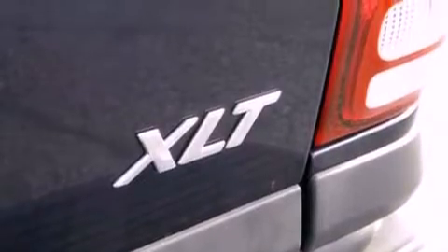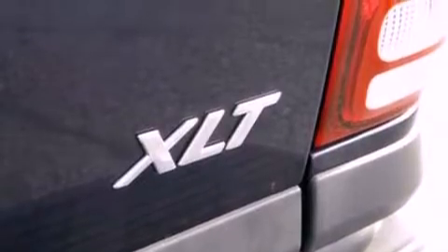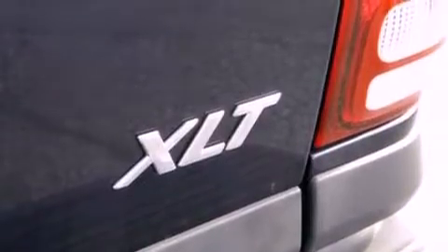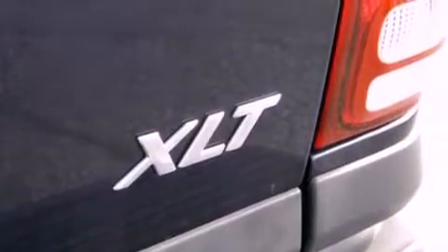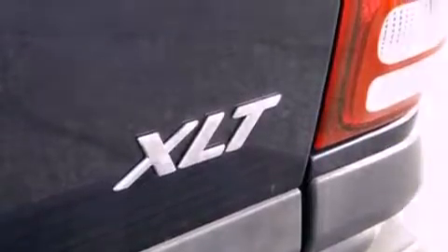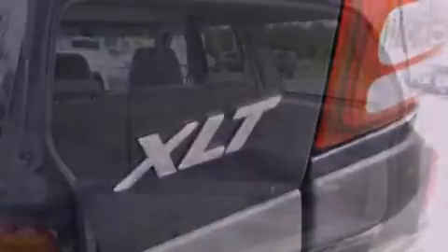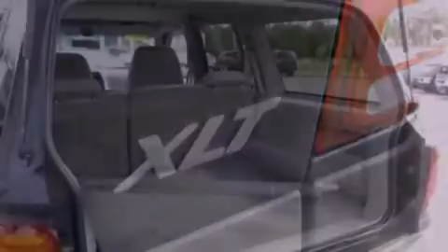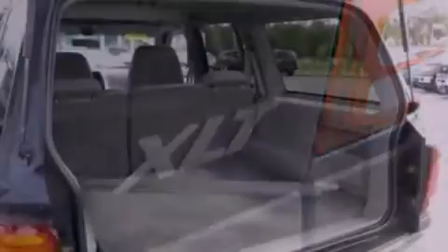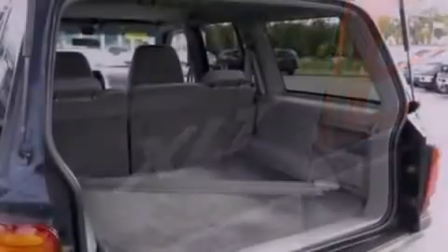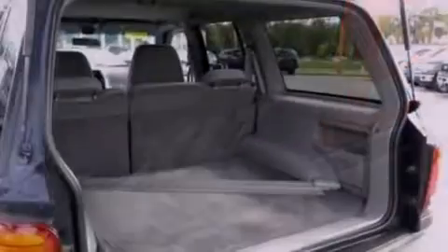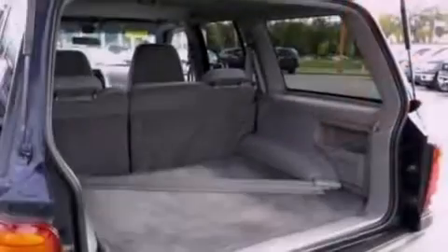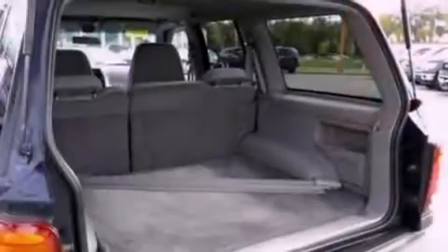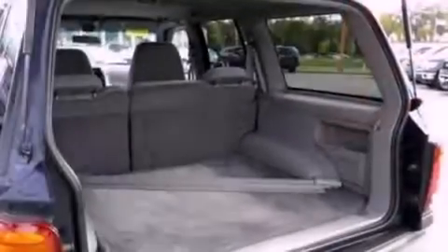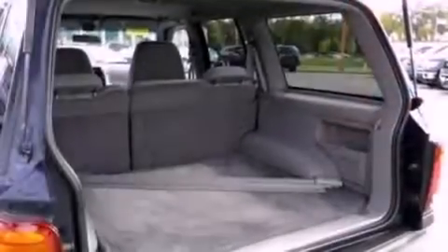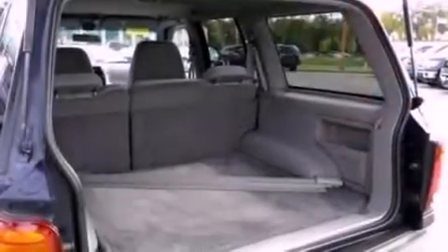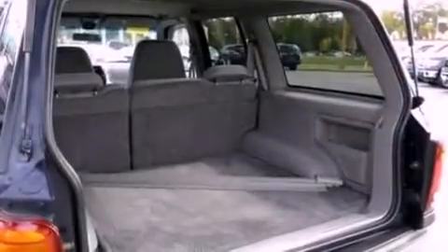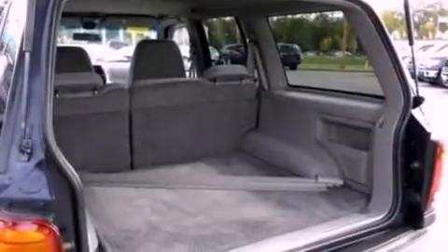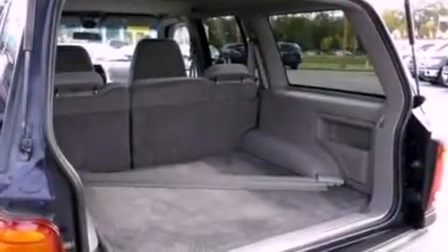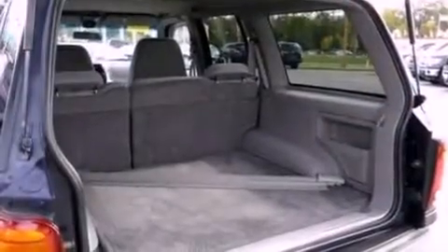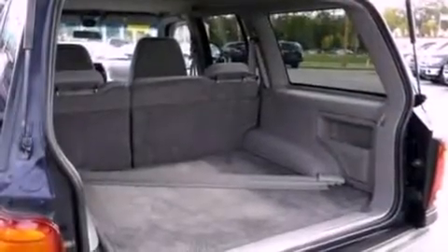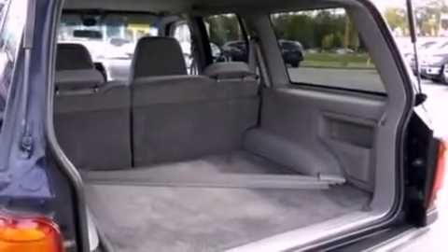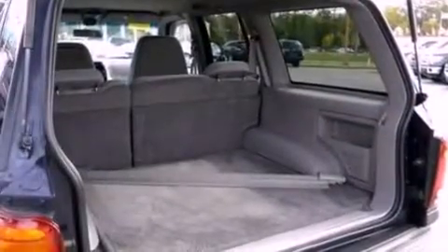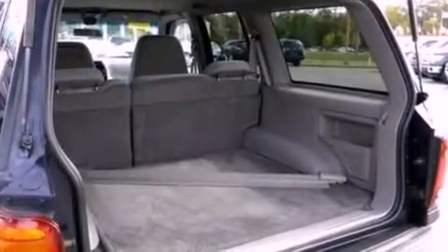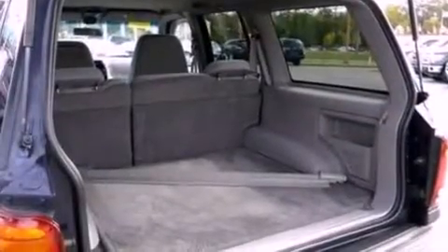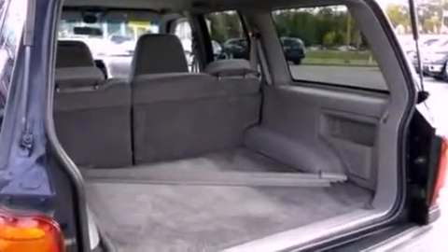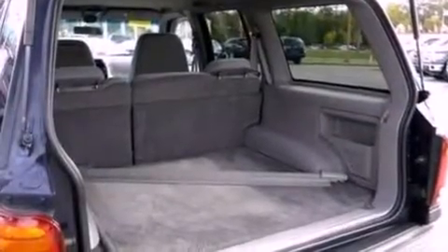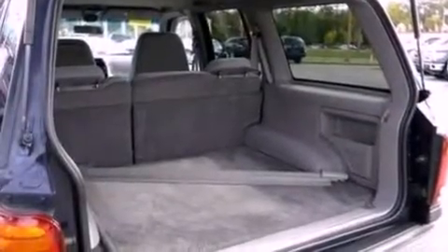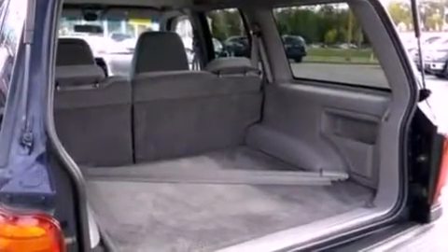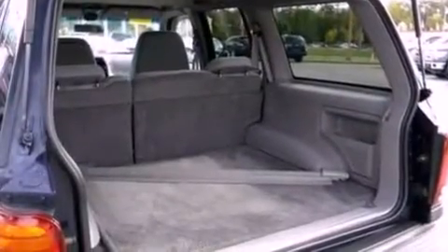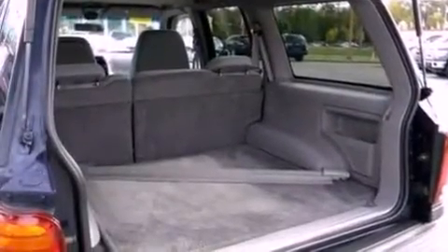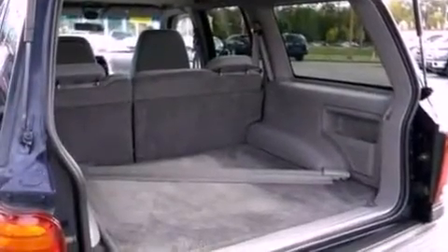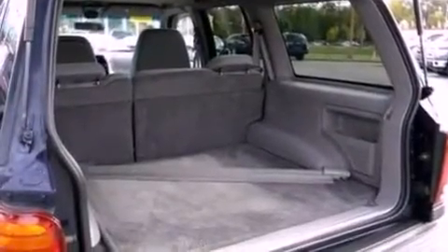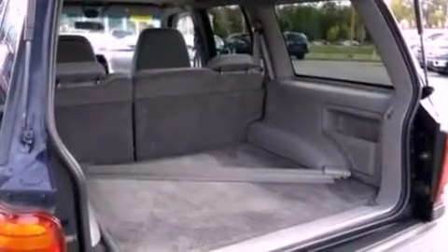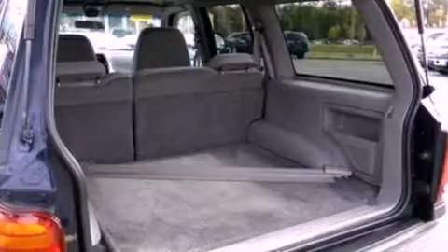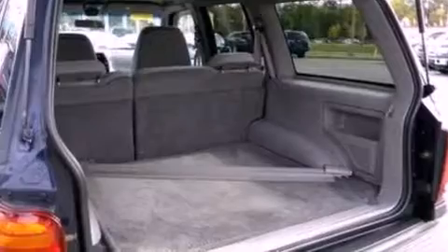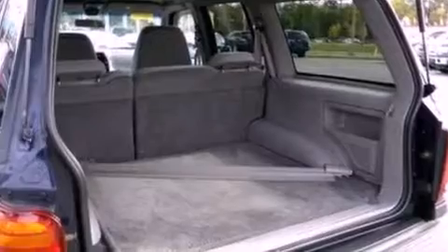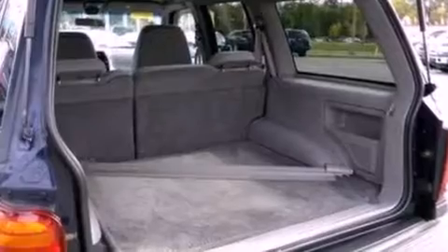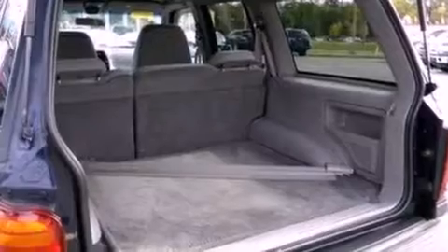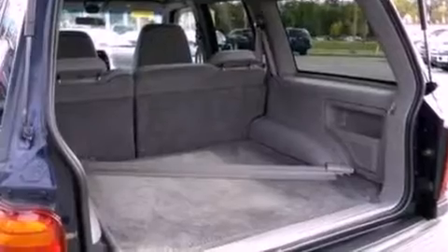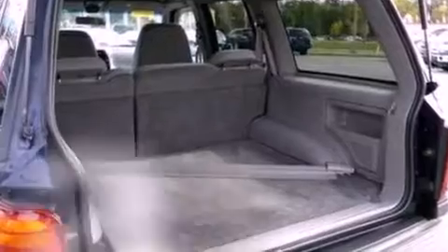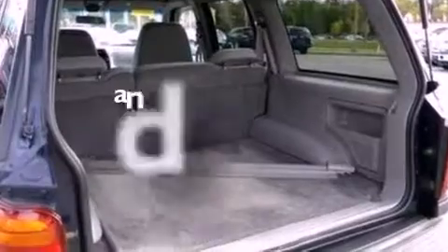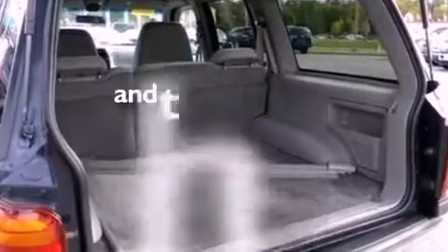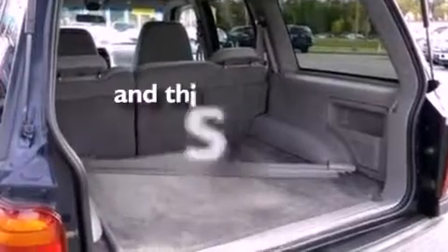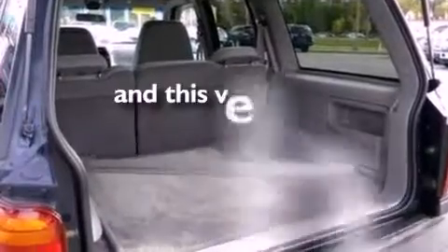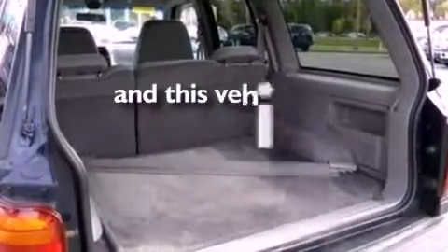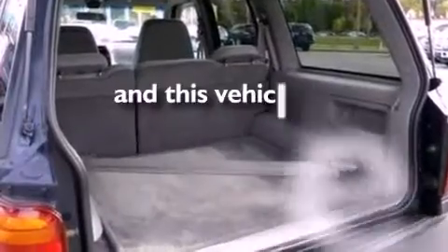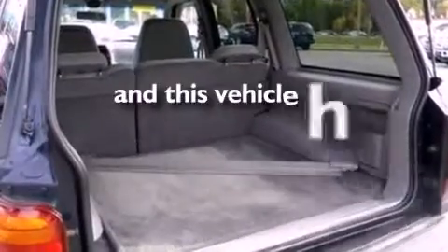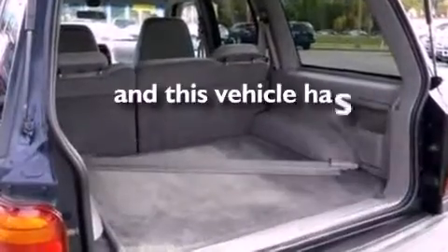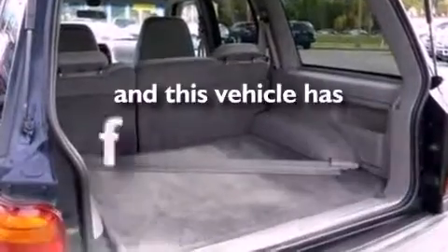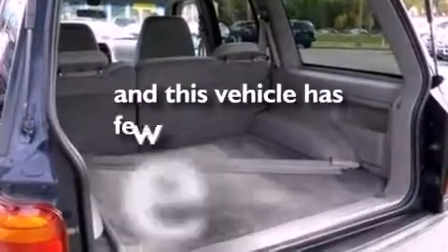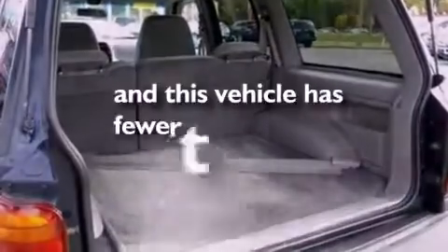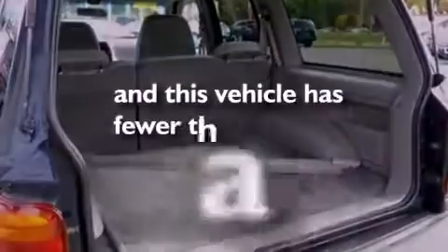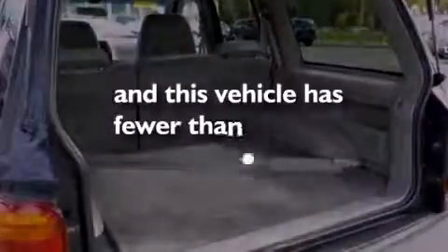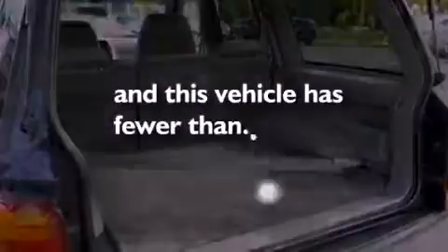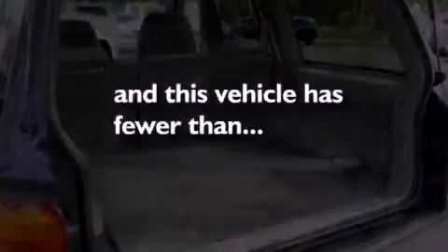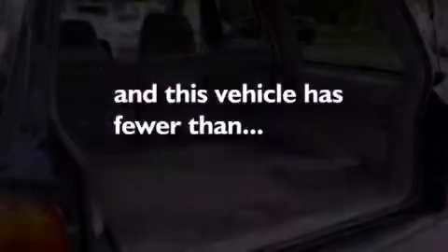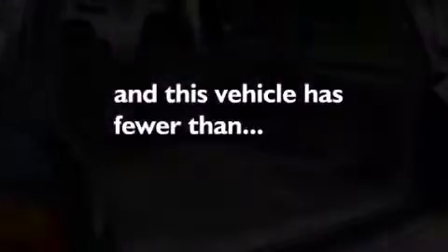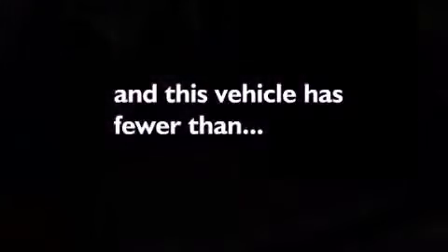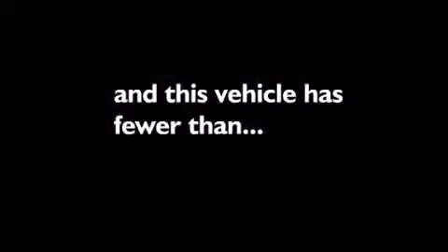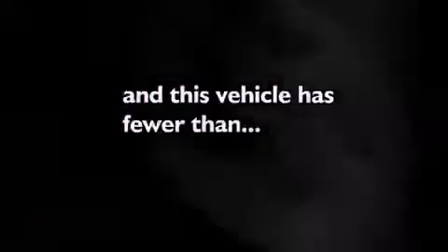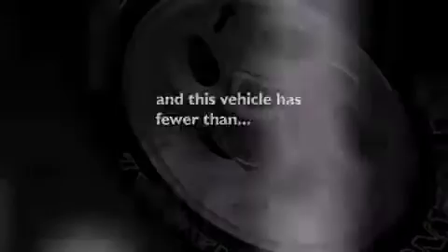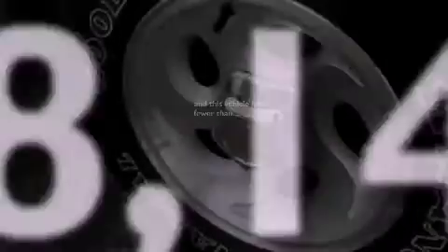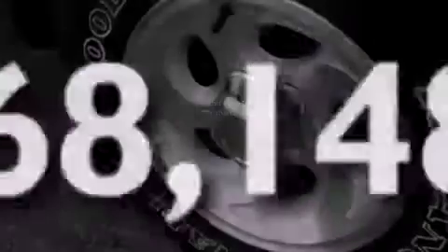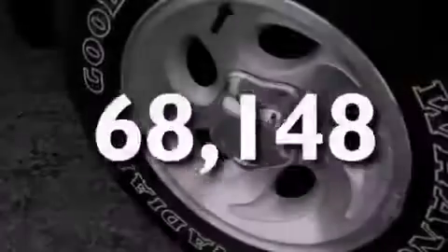It also has an anti-lock braking system, an external temperature gauge, and fewer than 69,000 miles on the odometer.